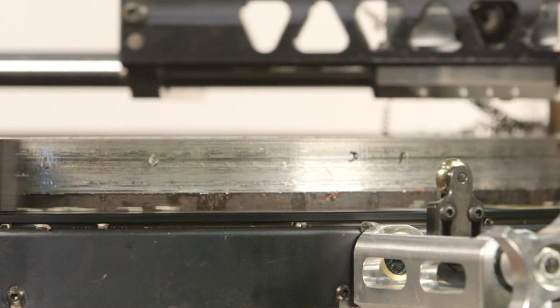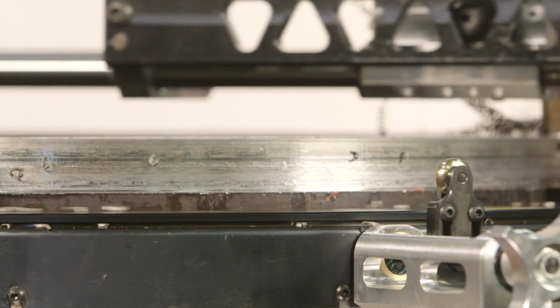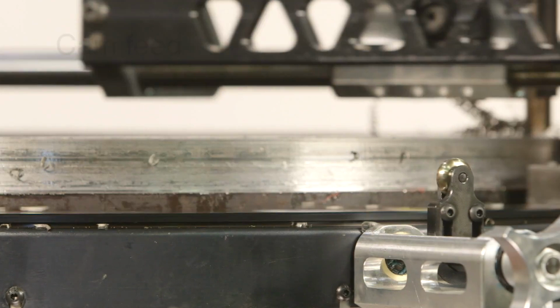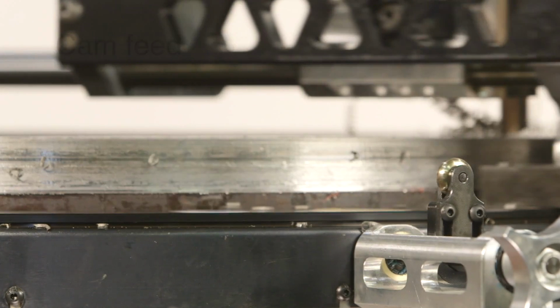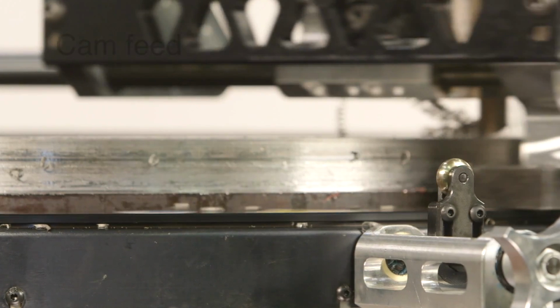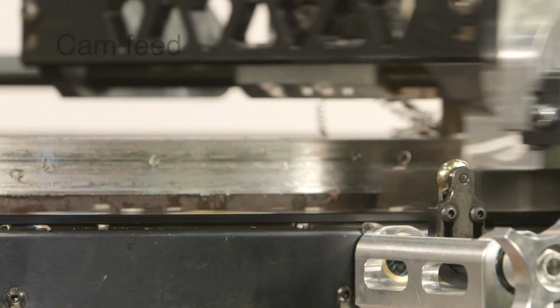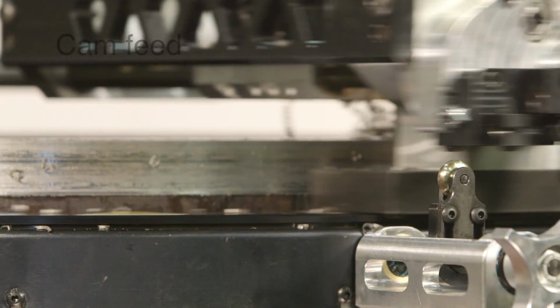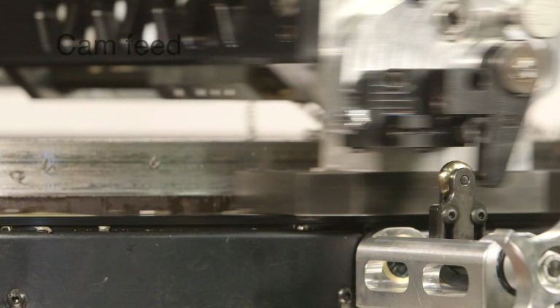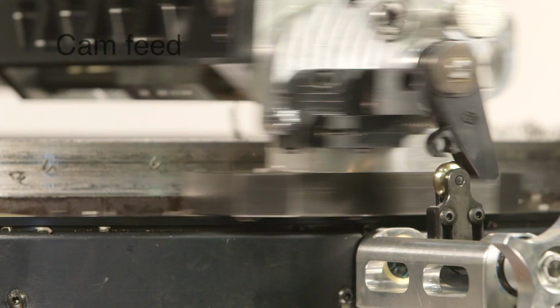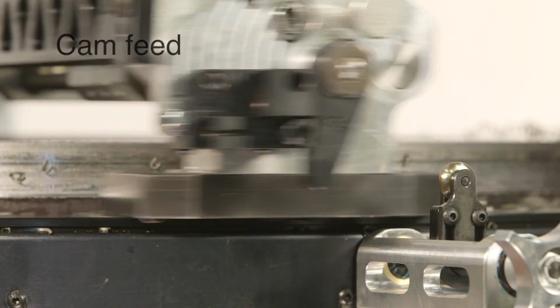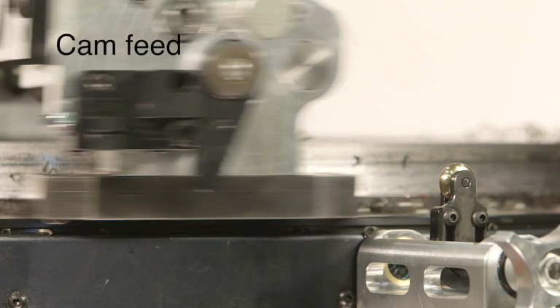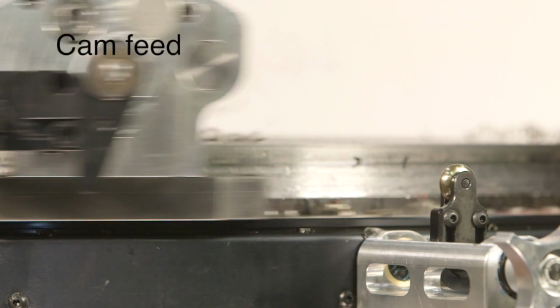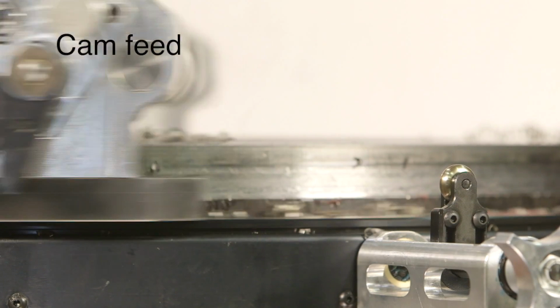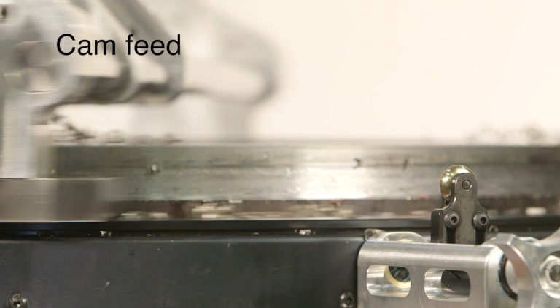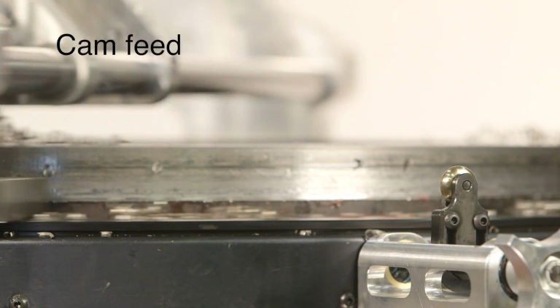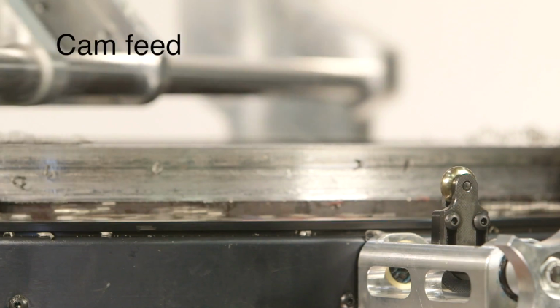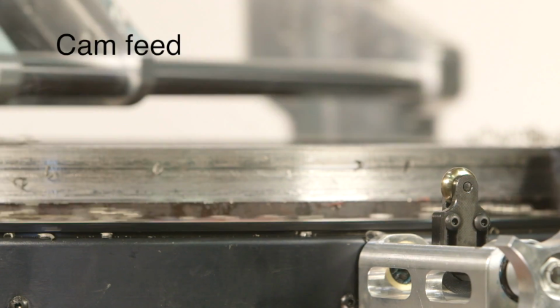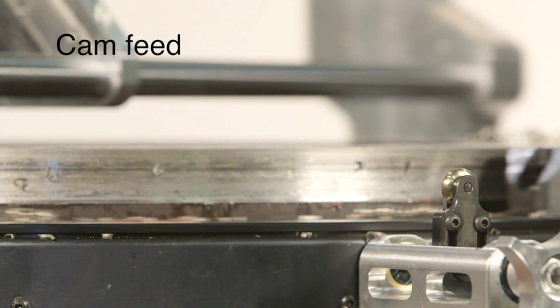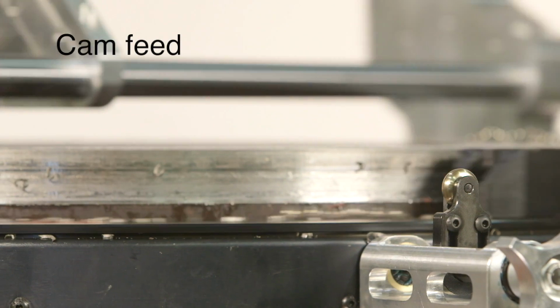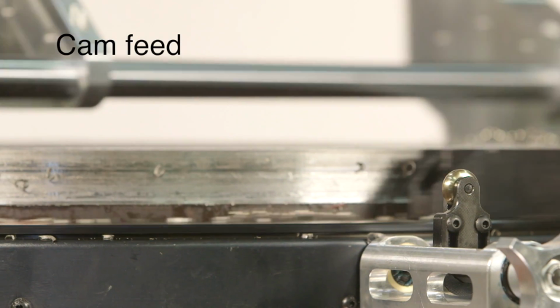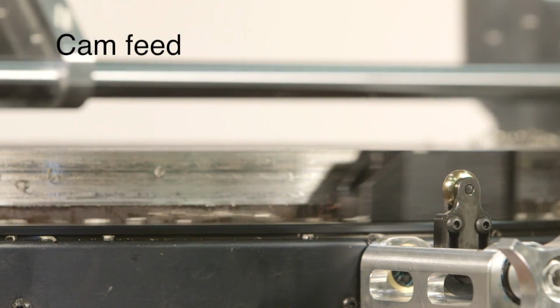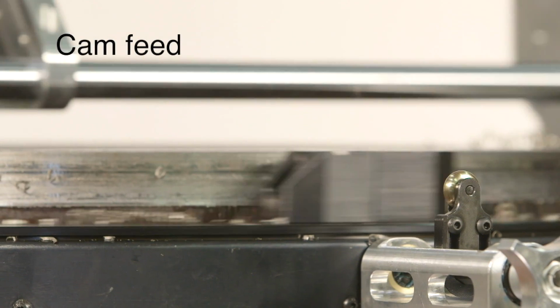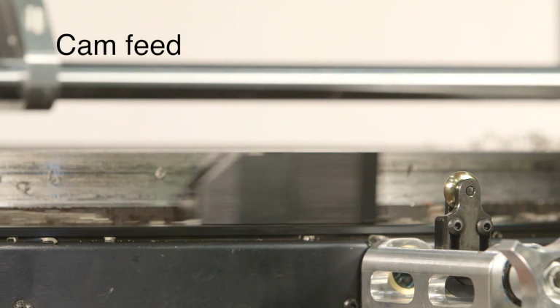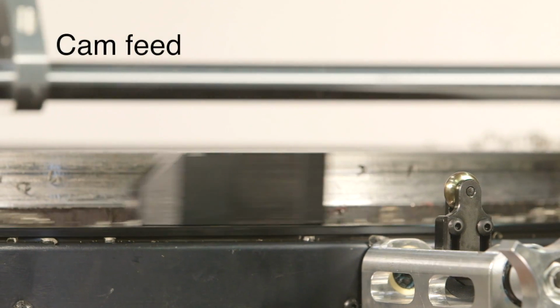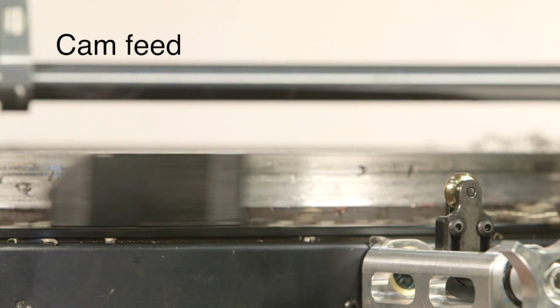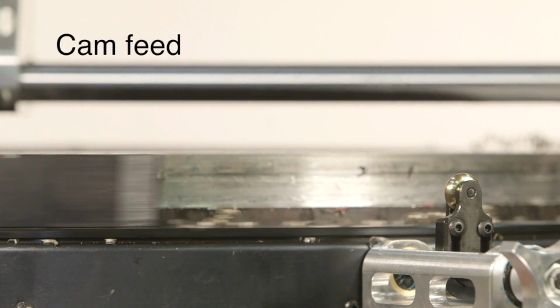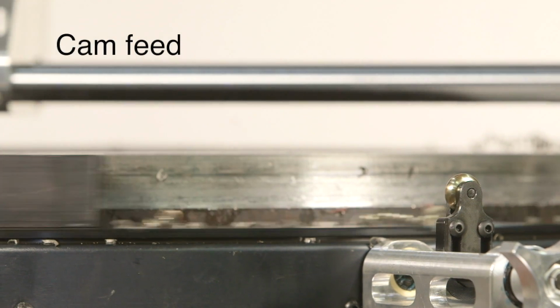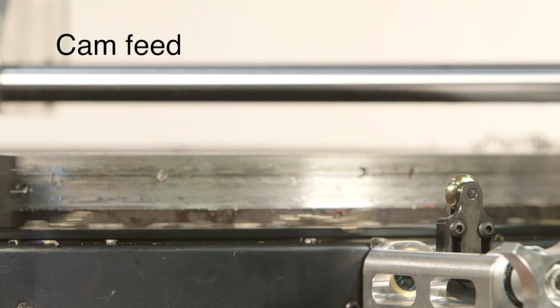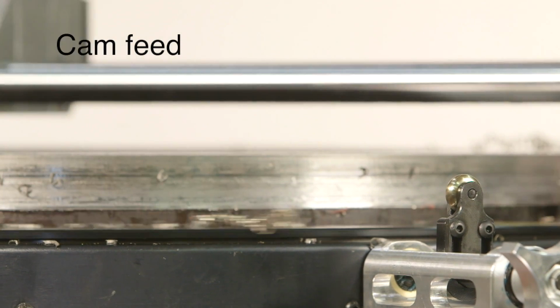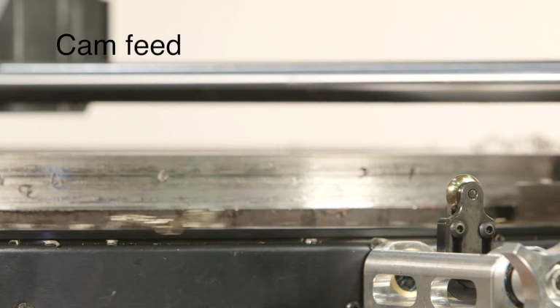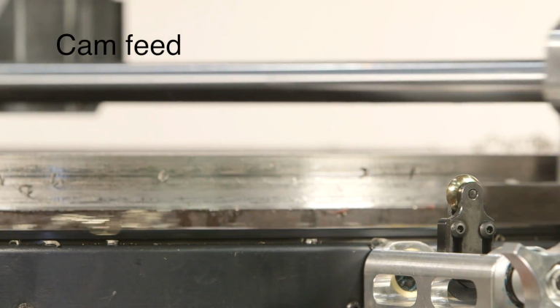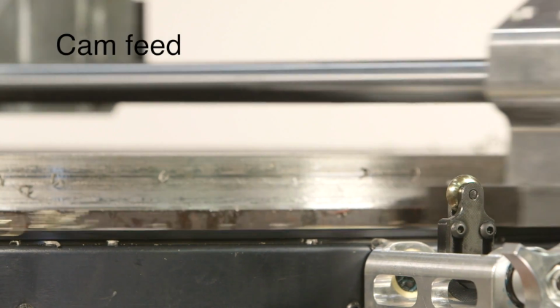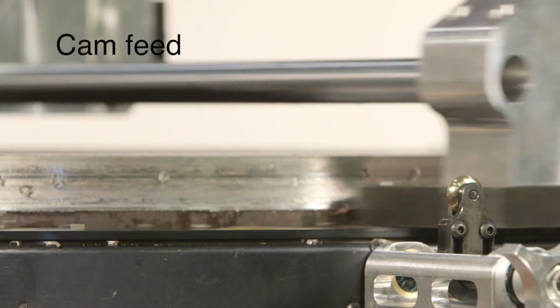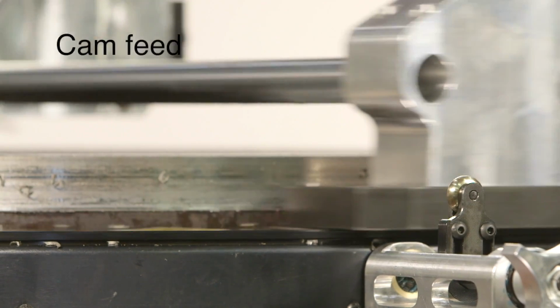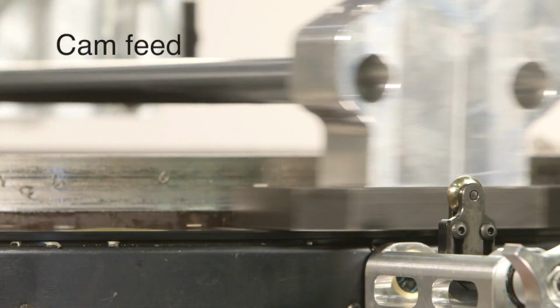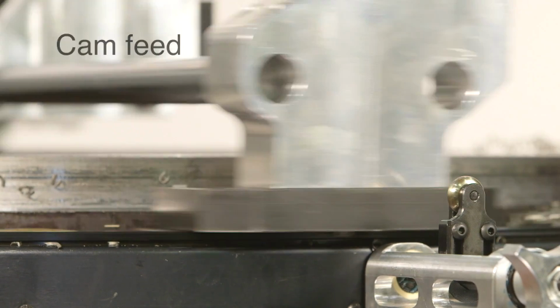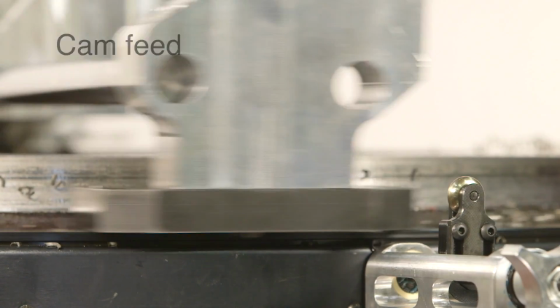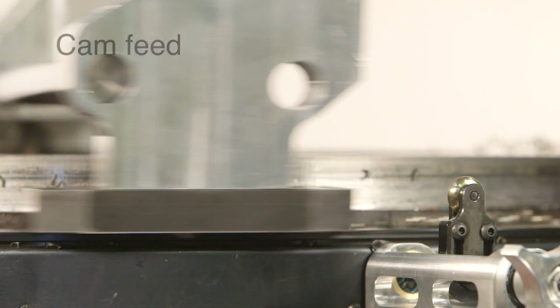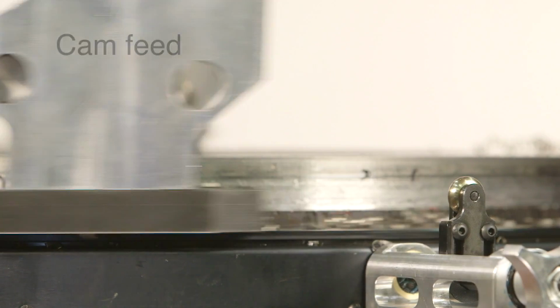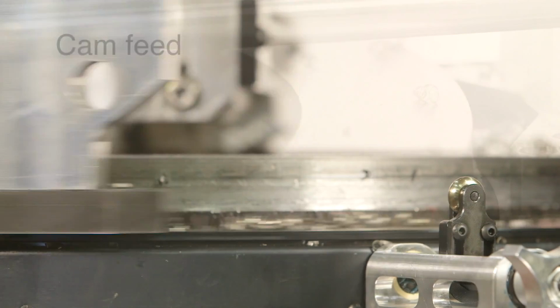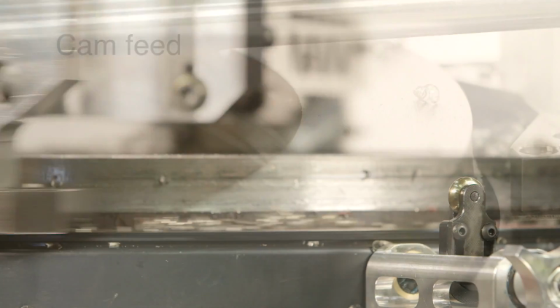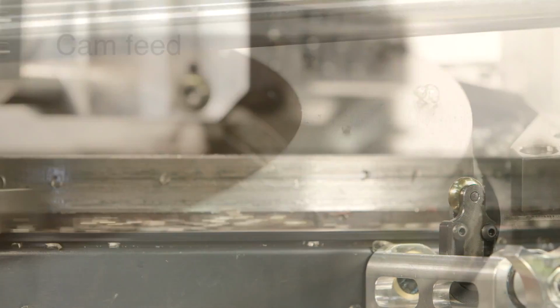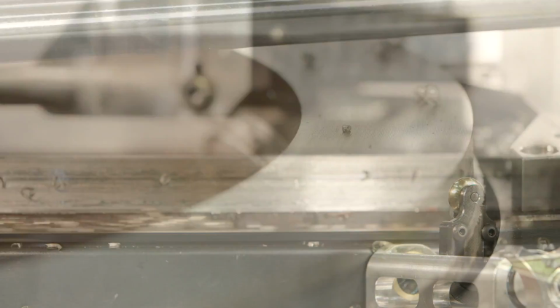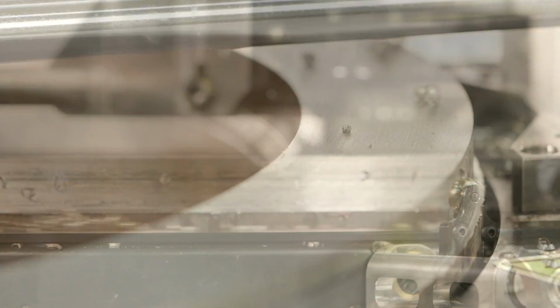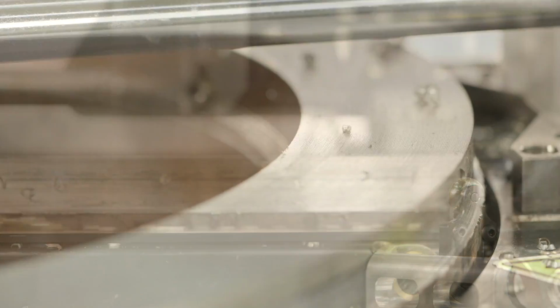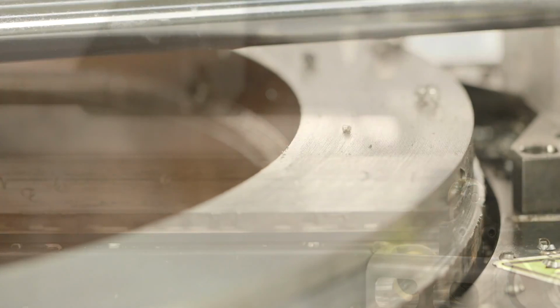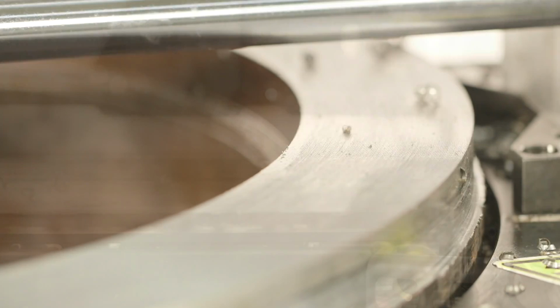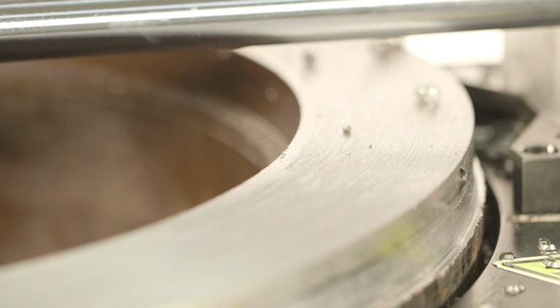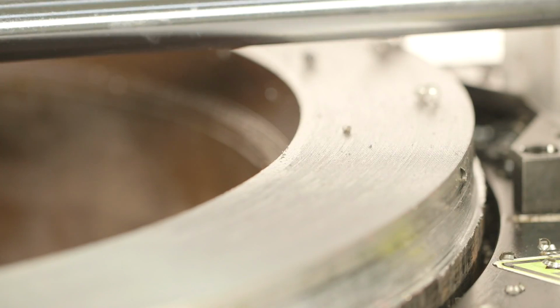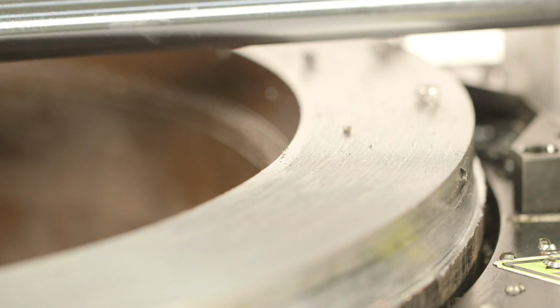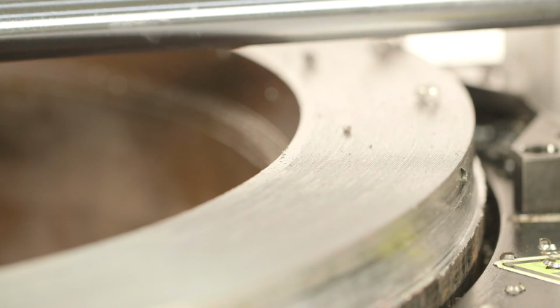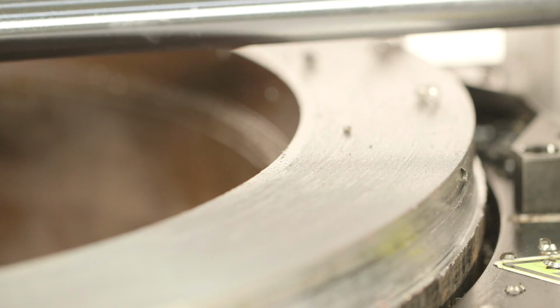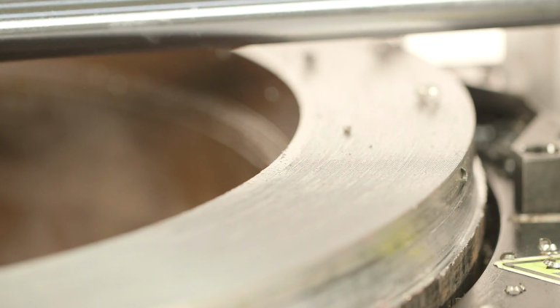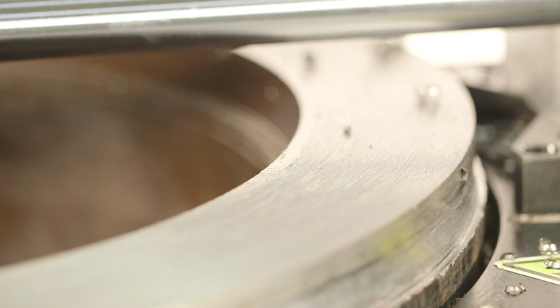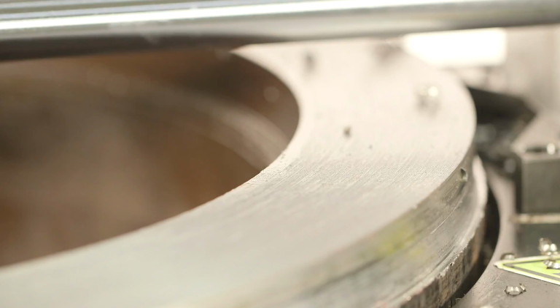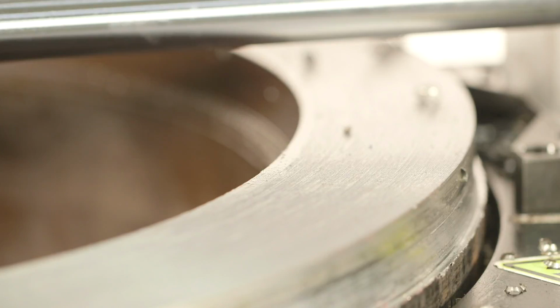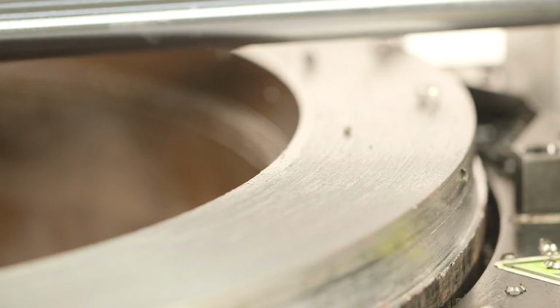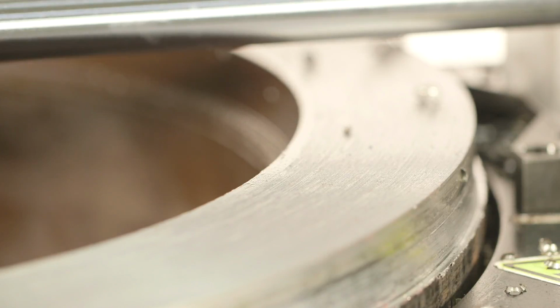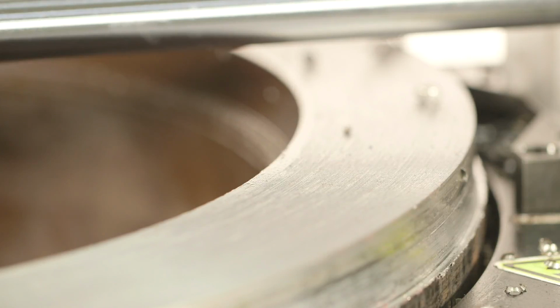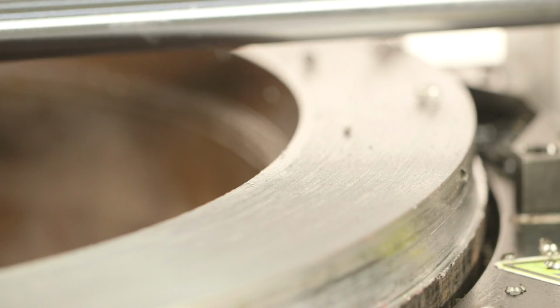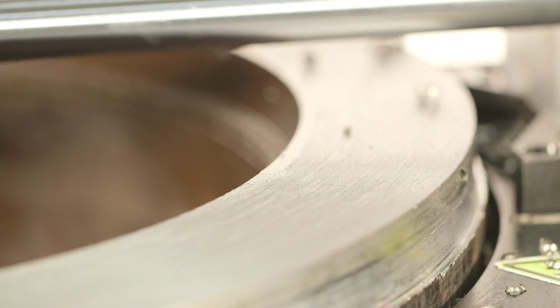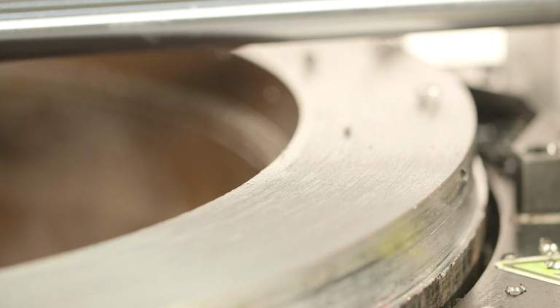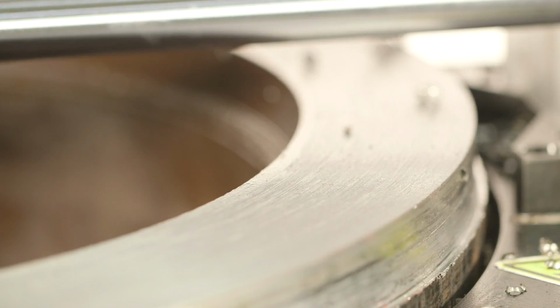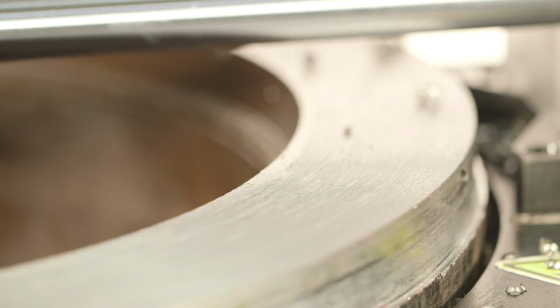The cam feed provides a more consistent surface finish and the adjustable feed rate allows adjustment to different cutting conditions.